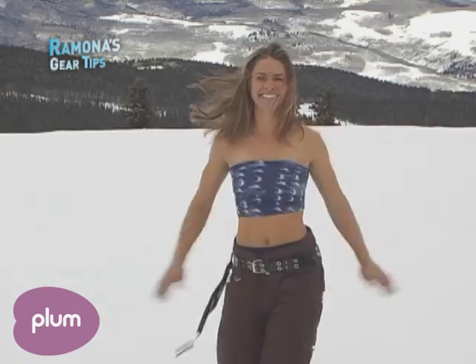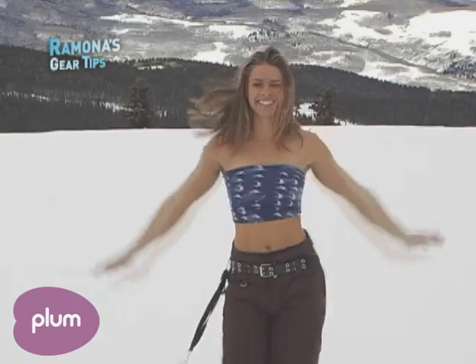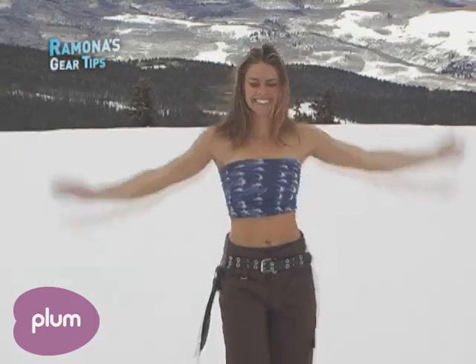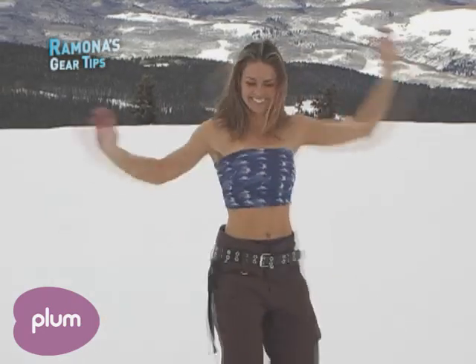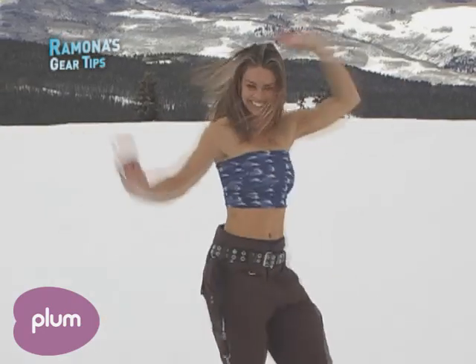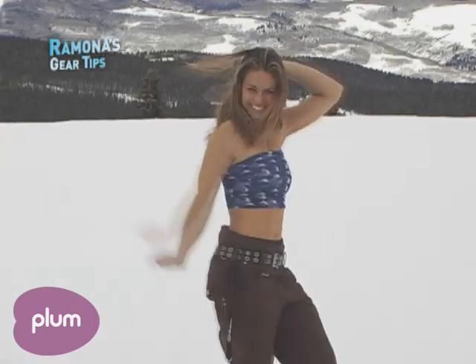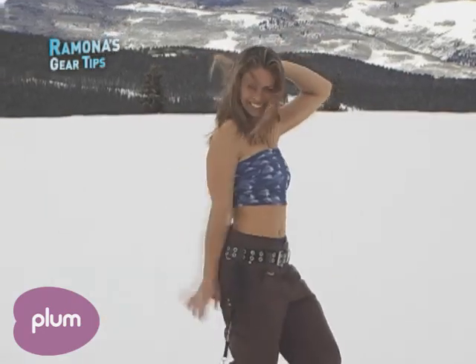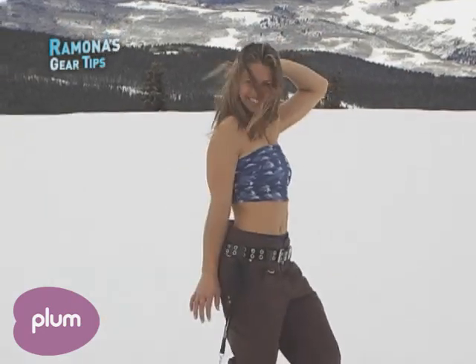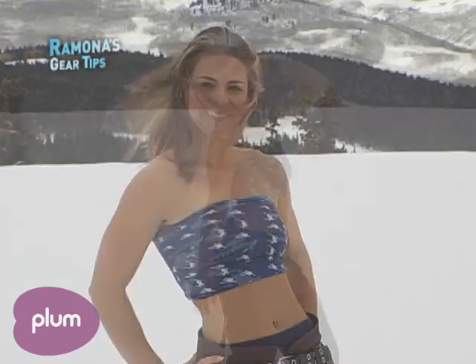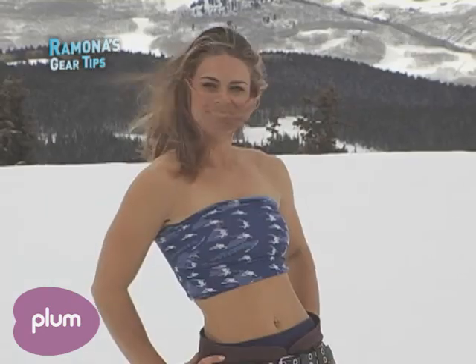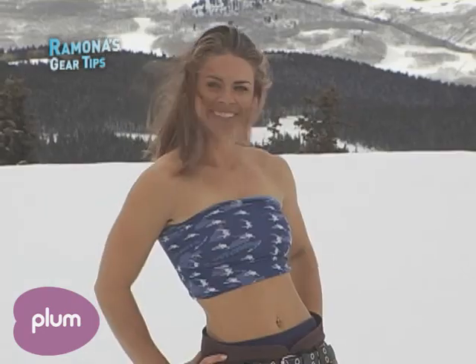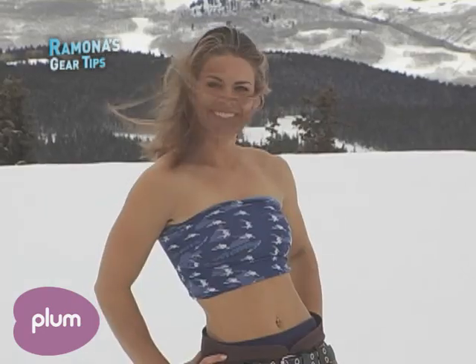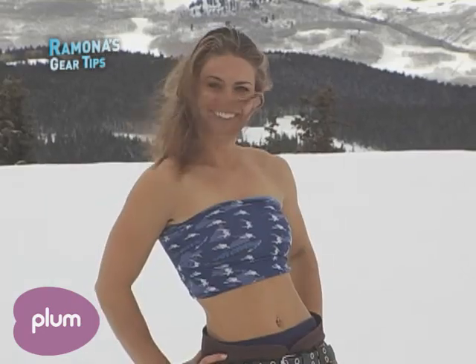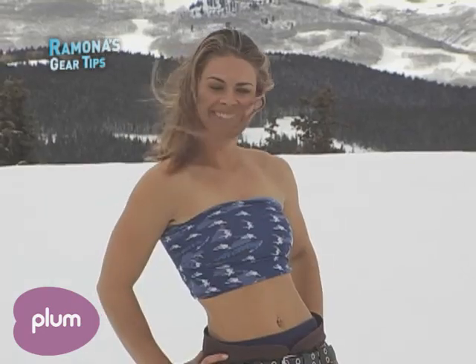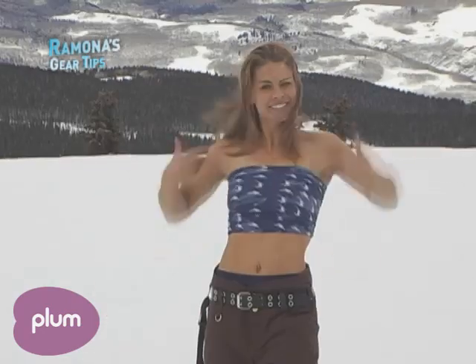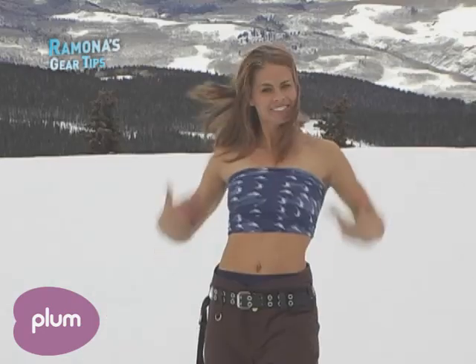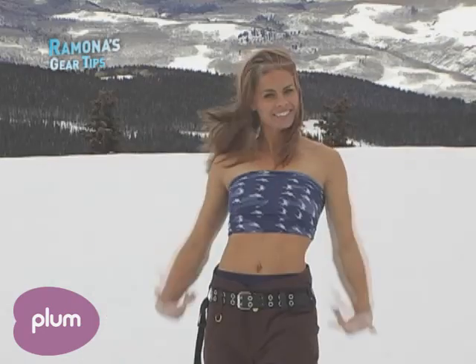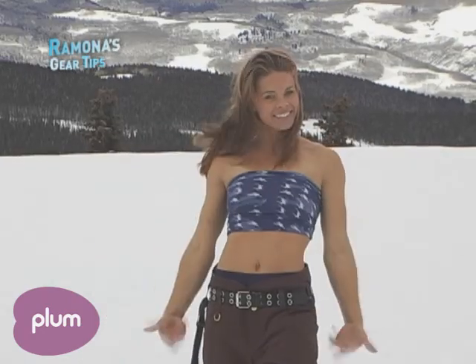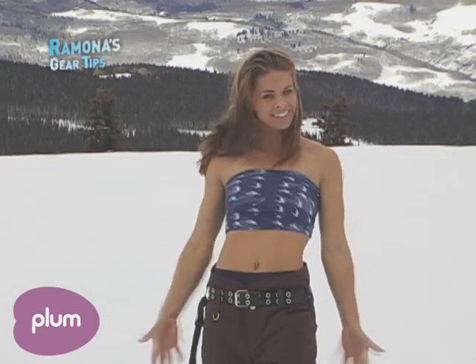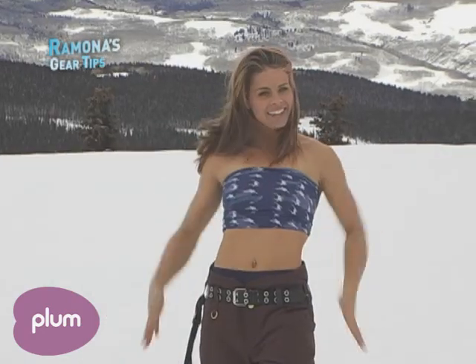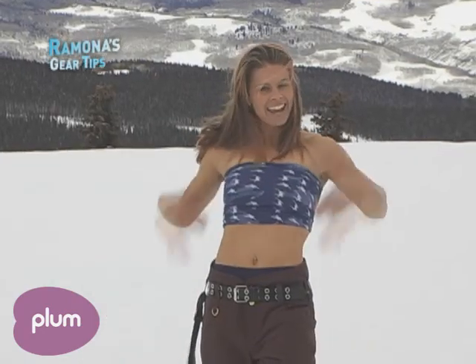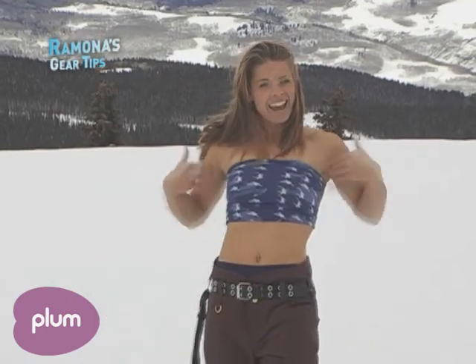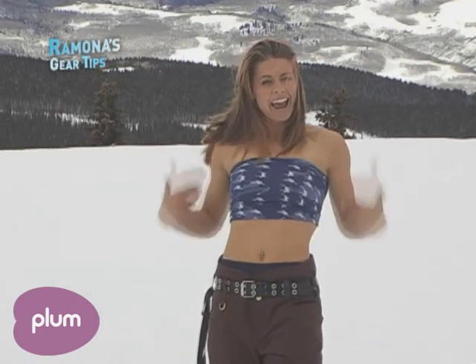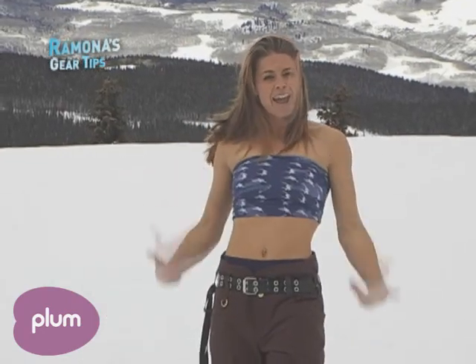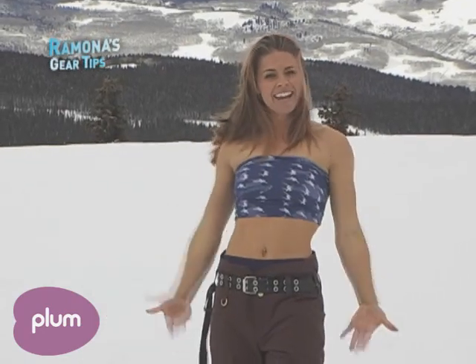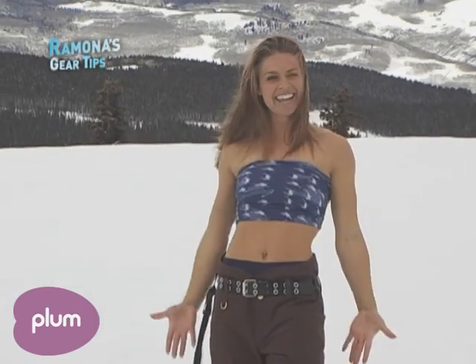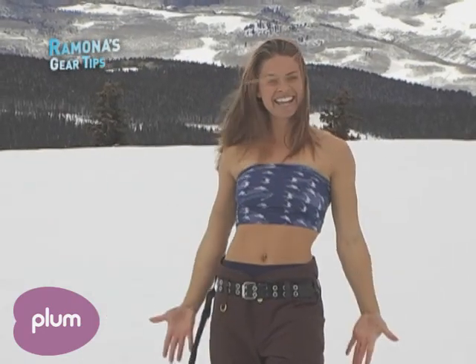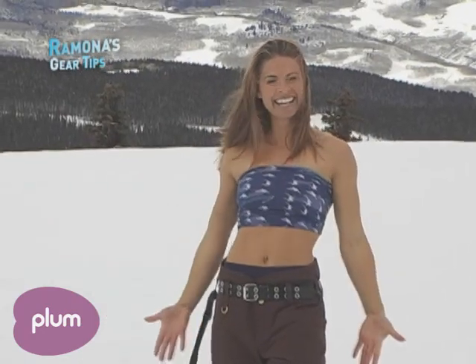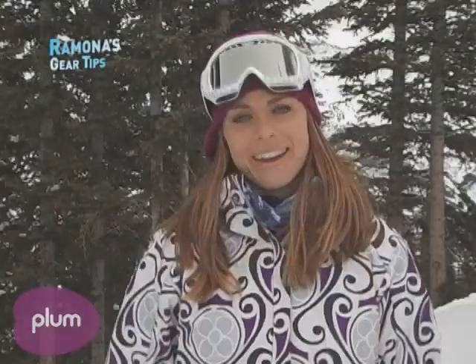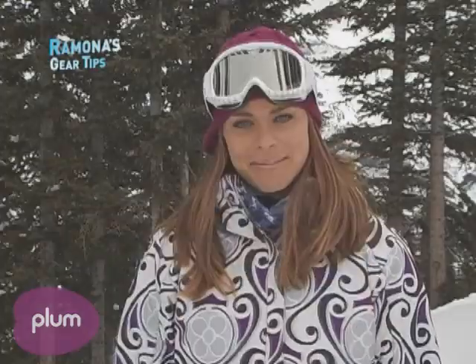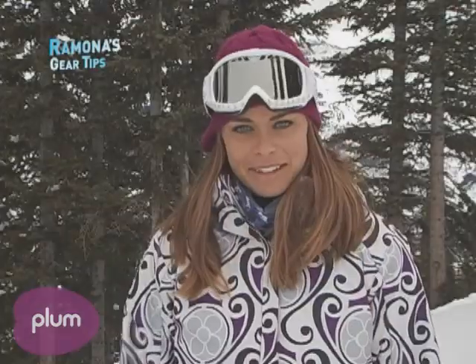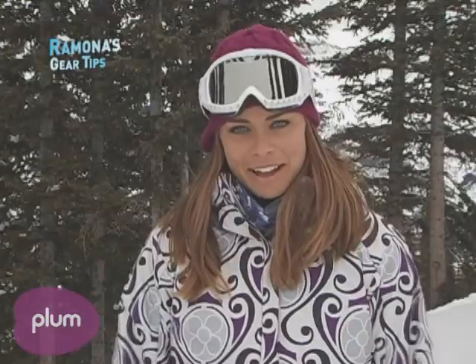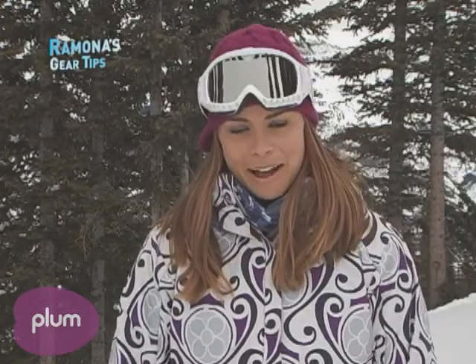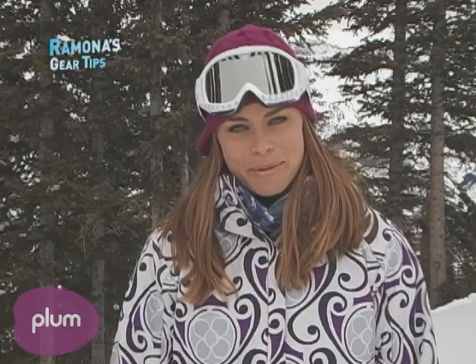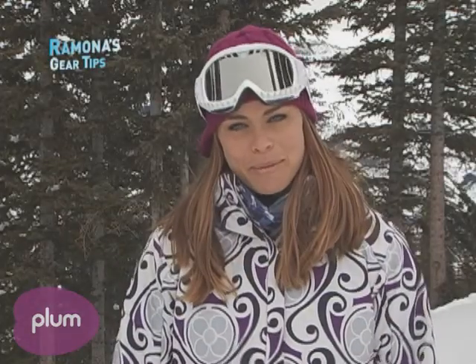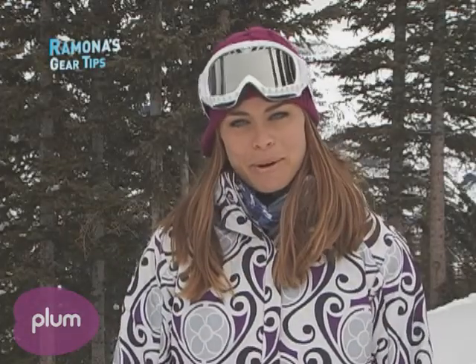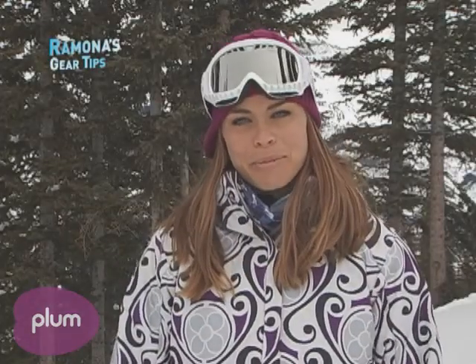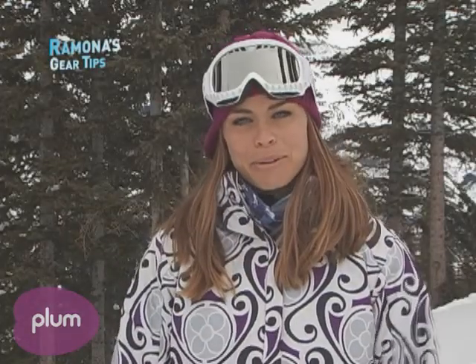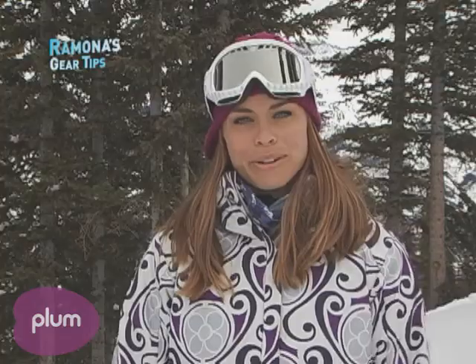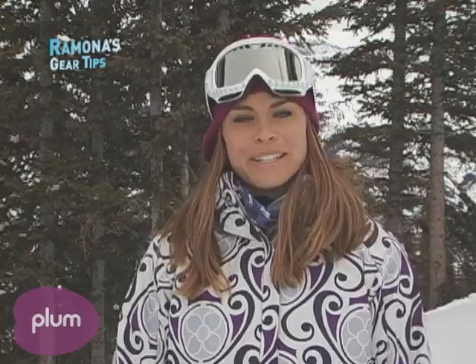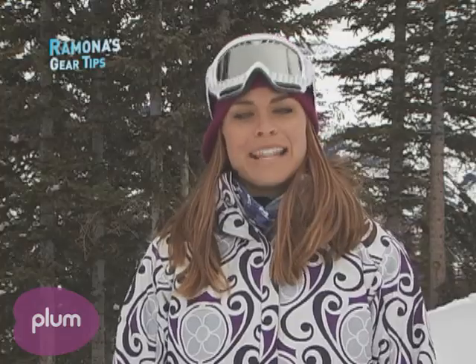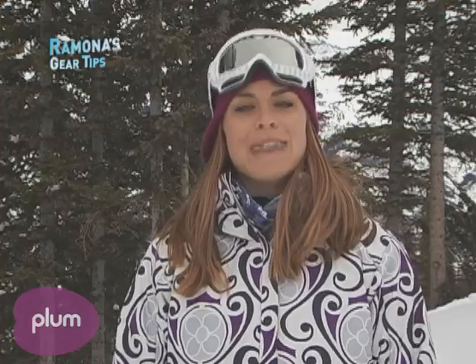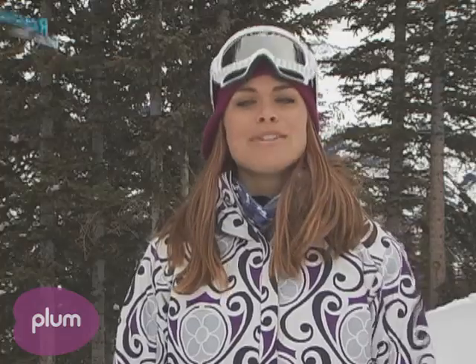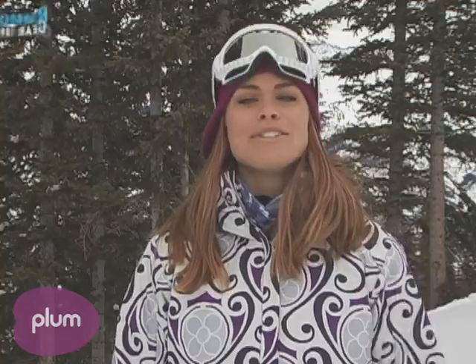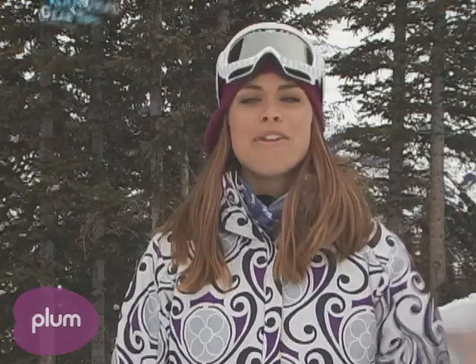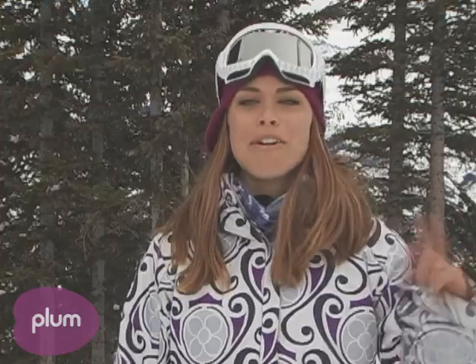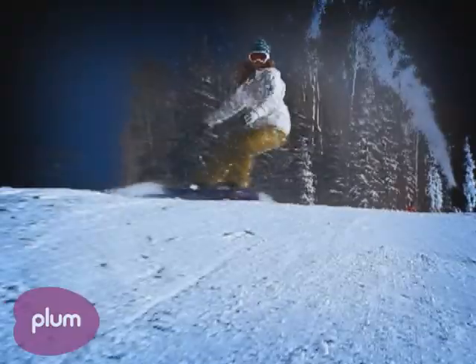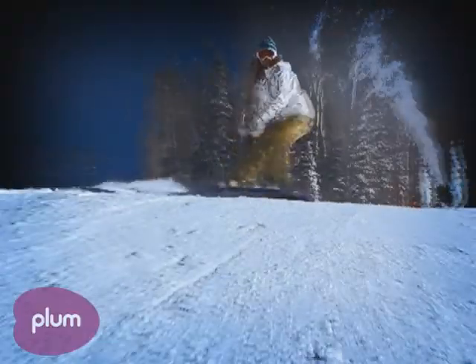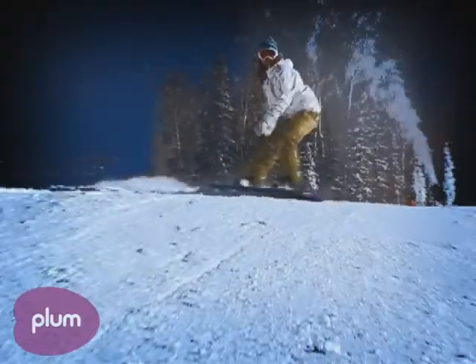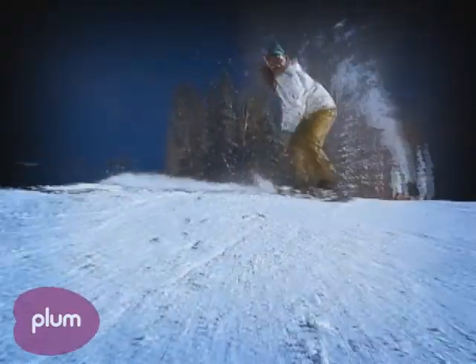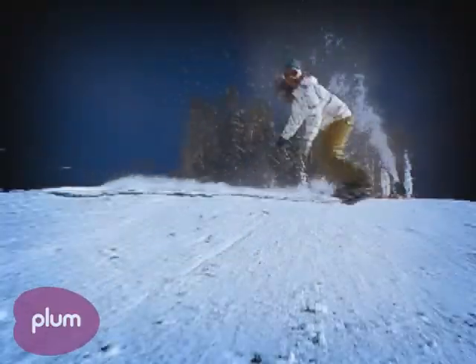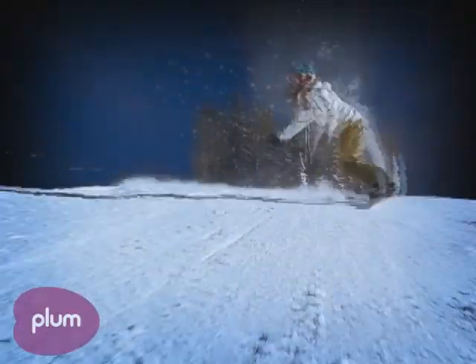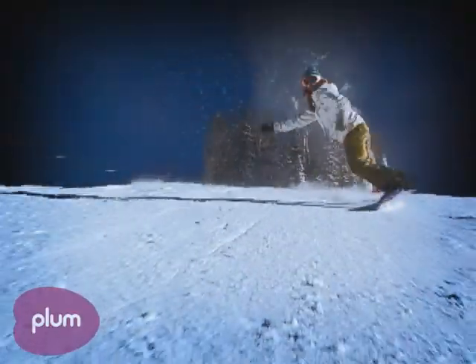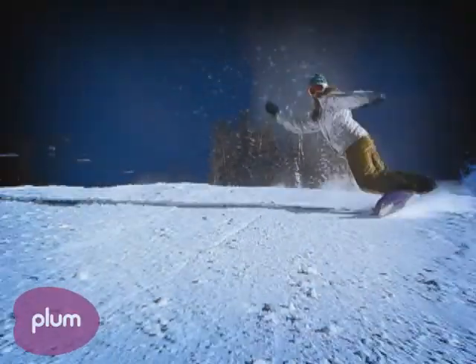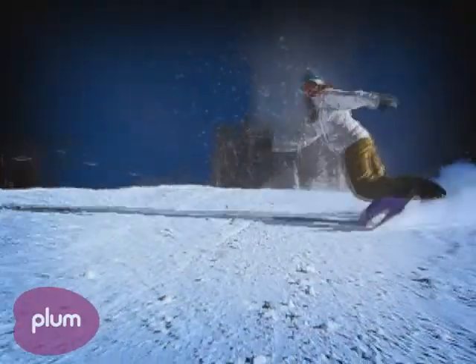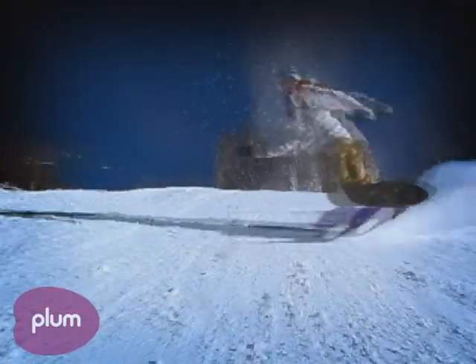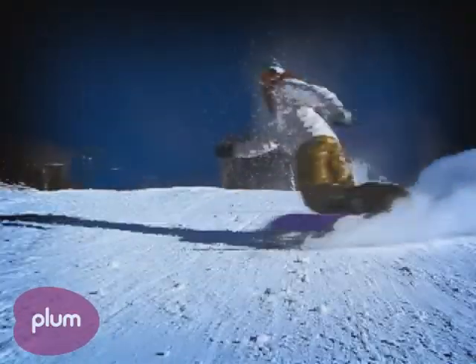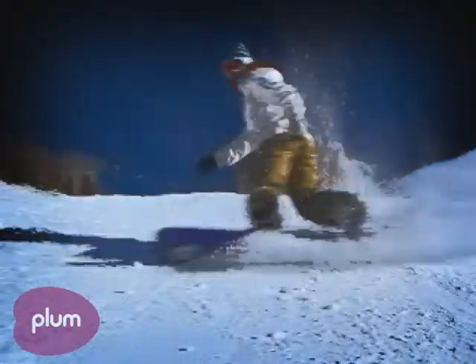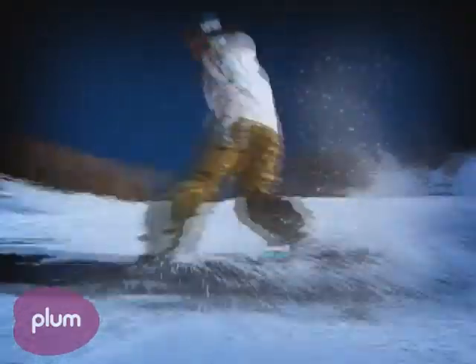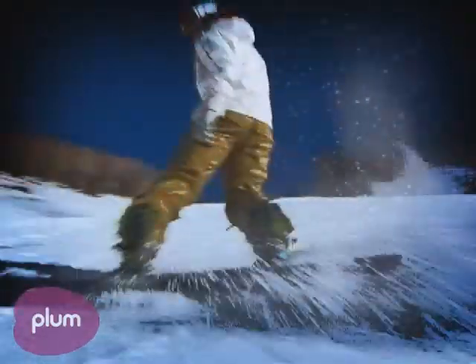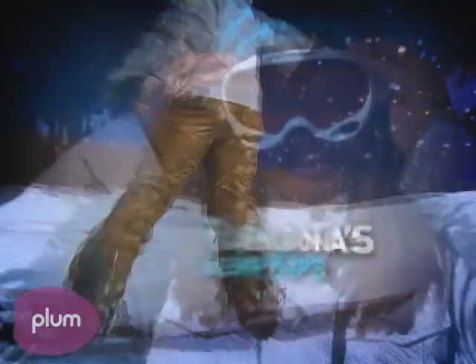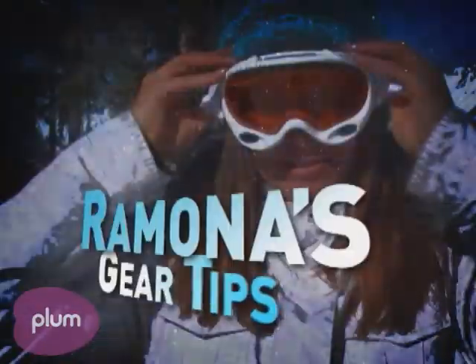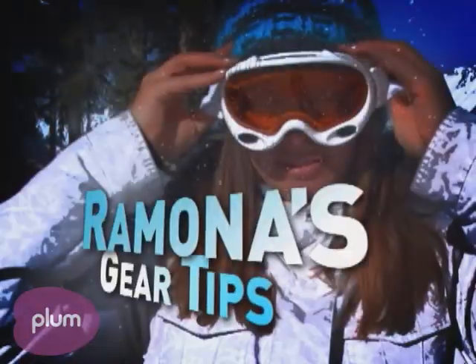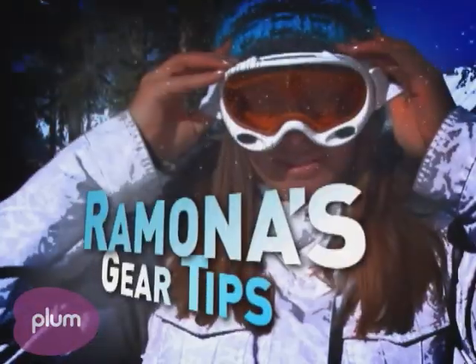So start with the sunscreen, folks, and then add from there. I'm Ramona Brewland, and that was your face wear gear tip of the day.